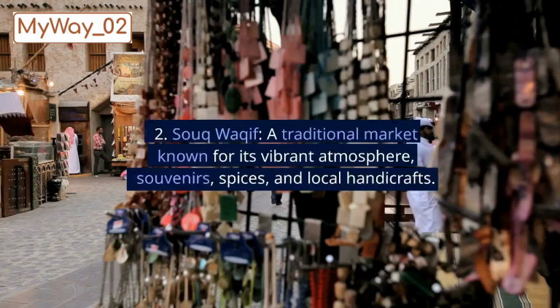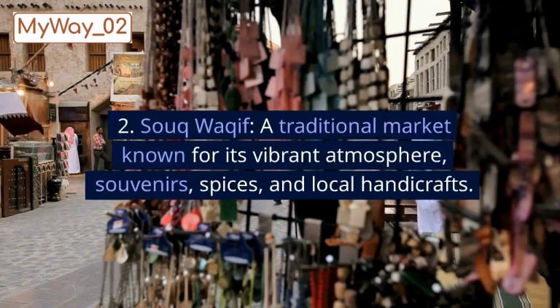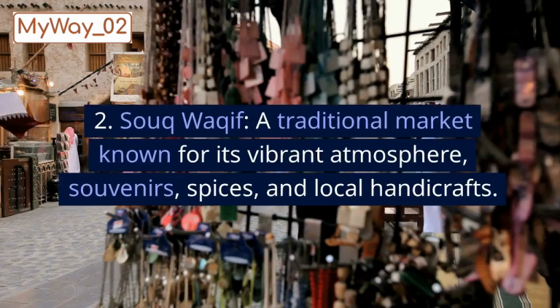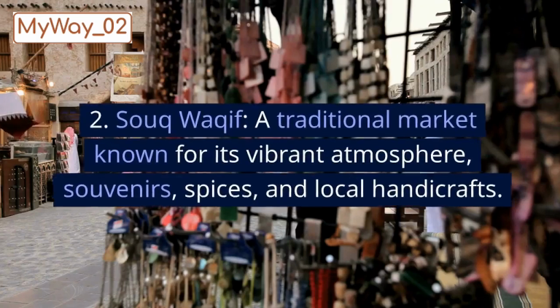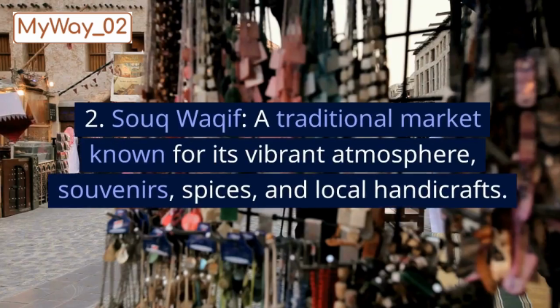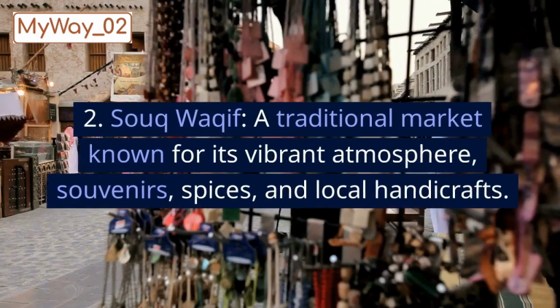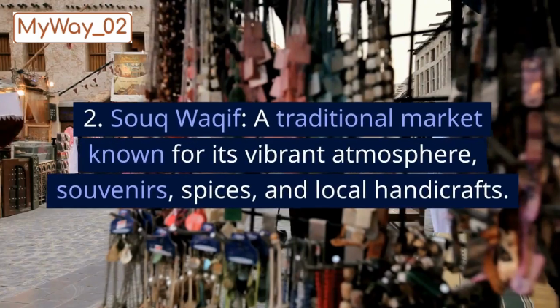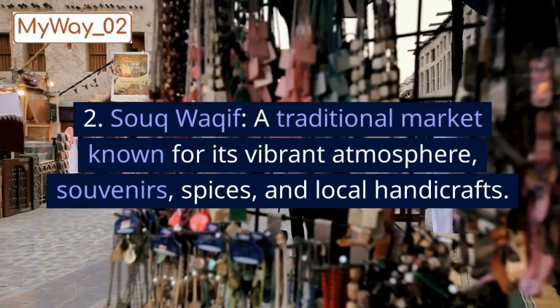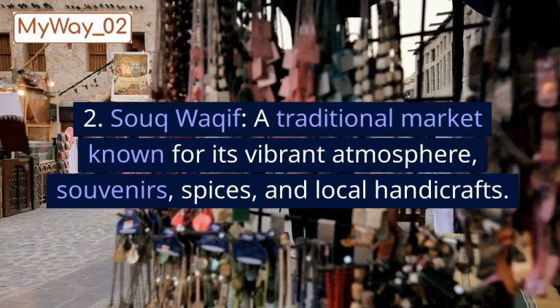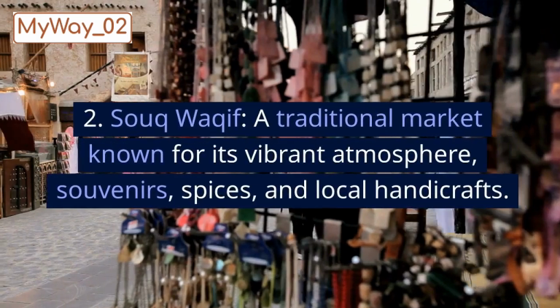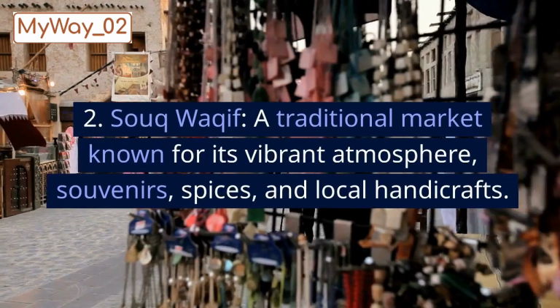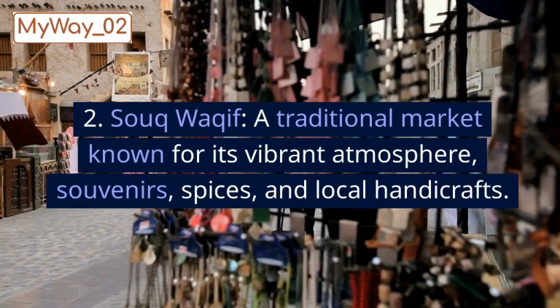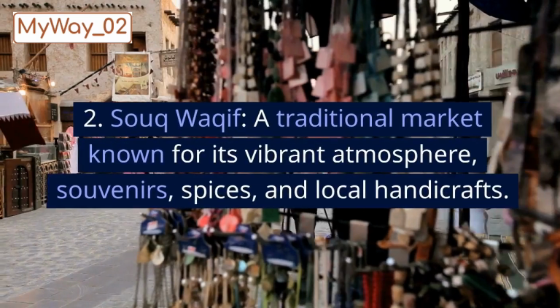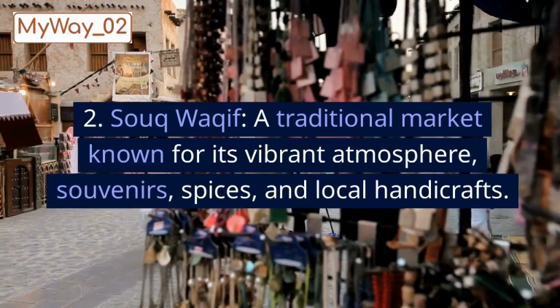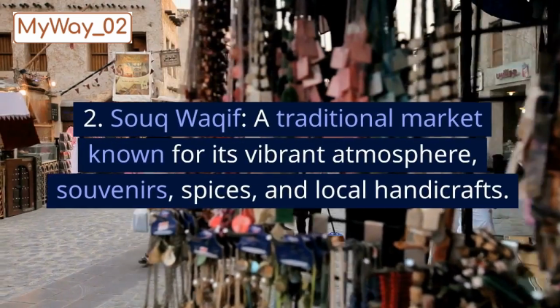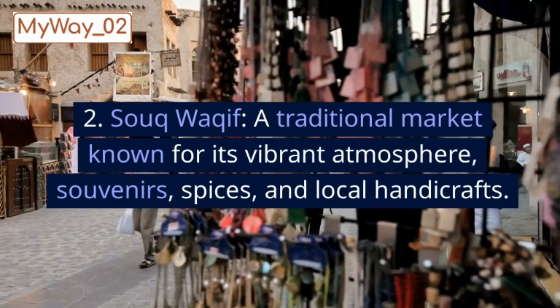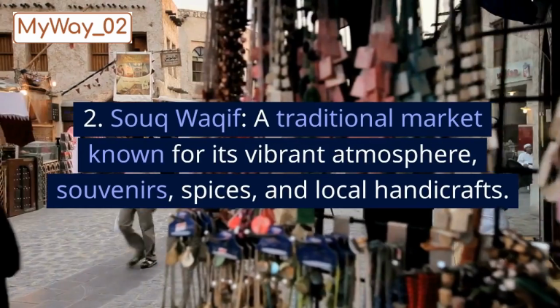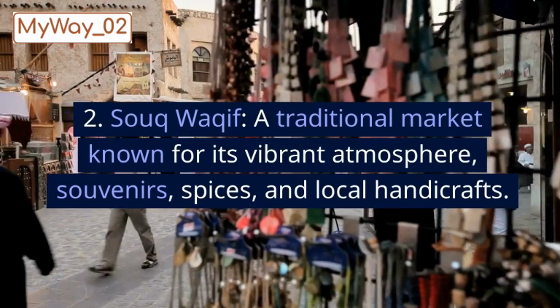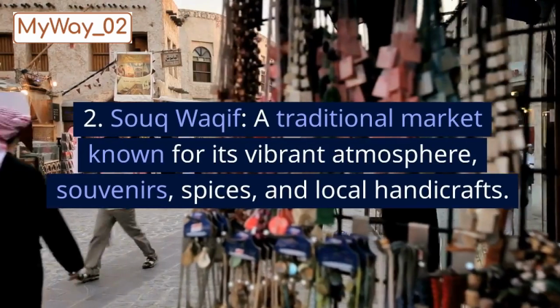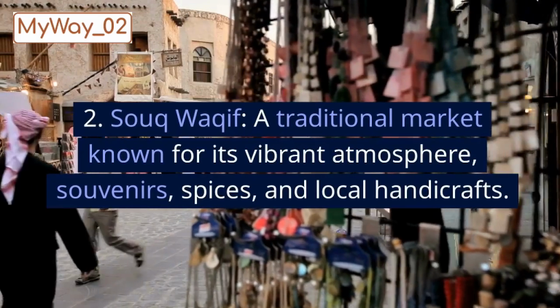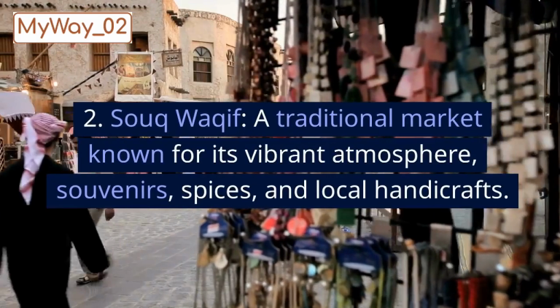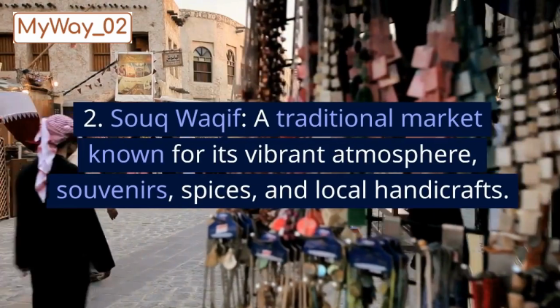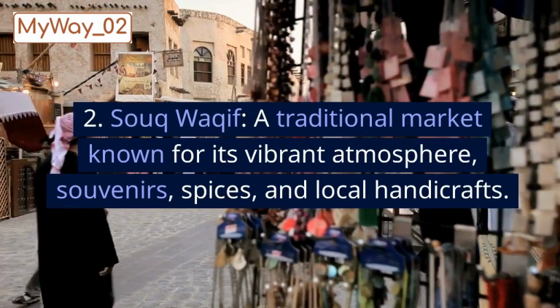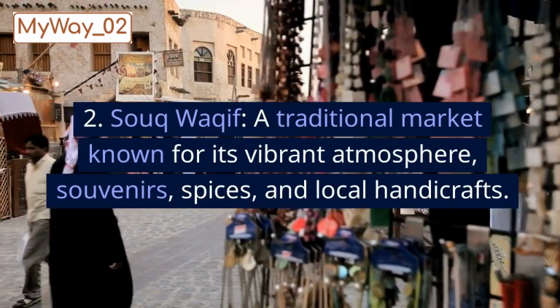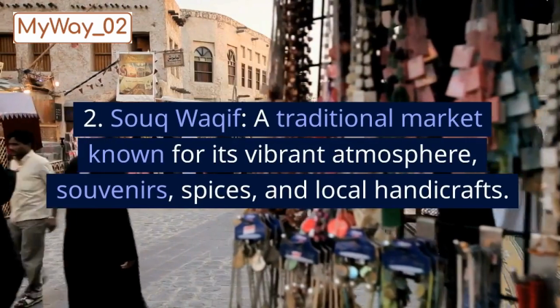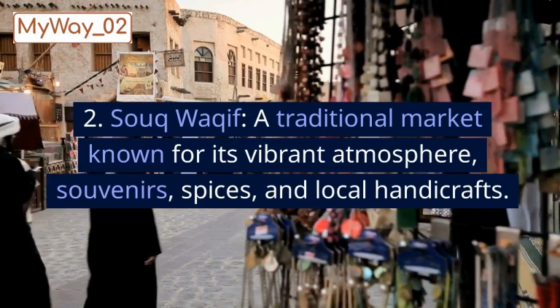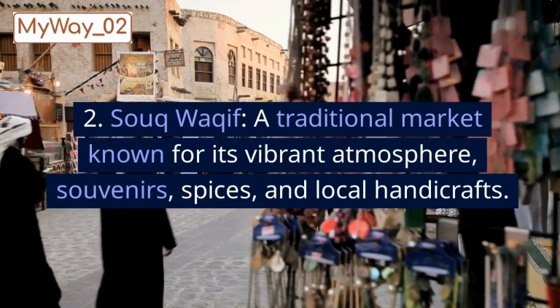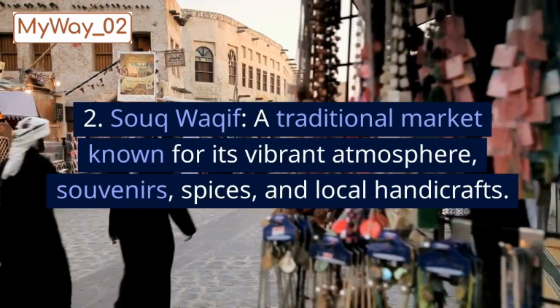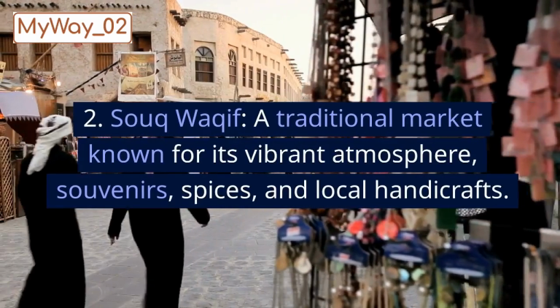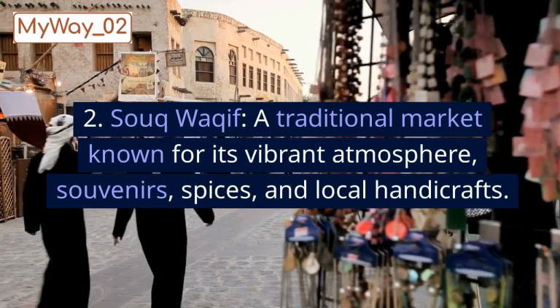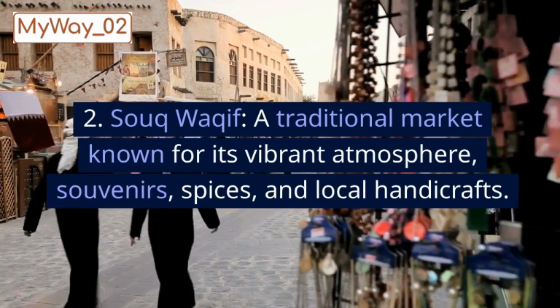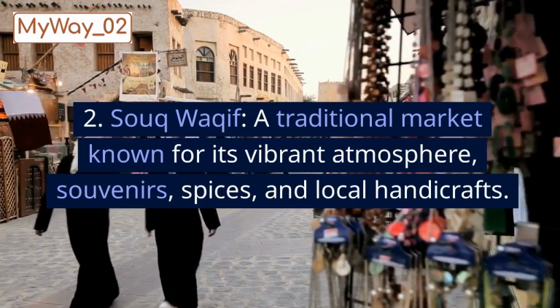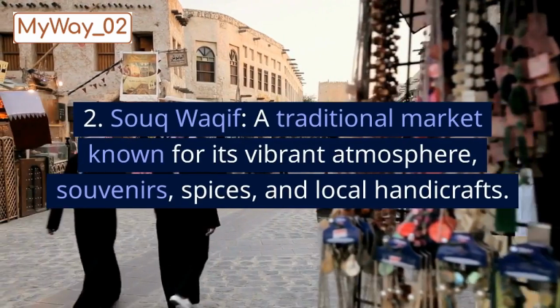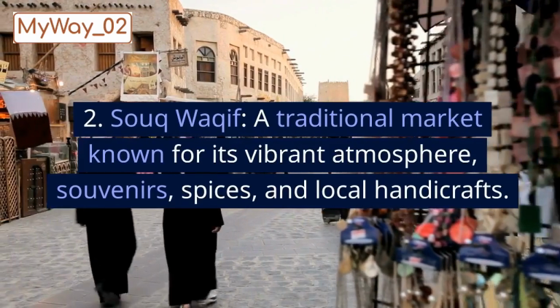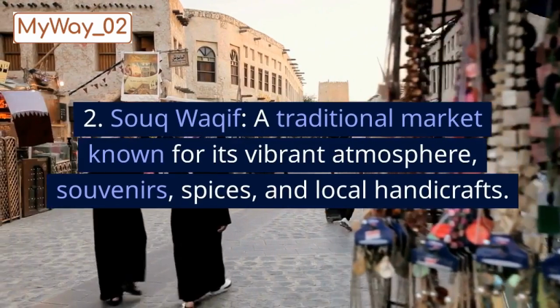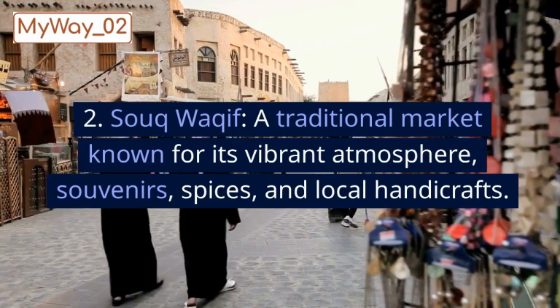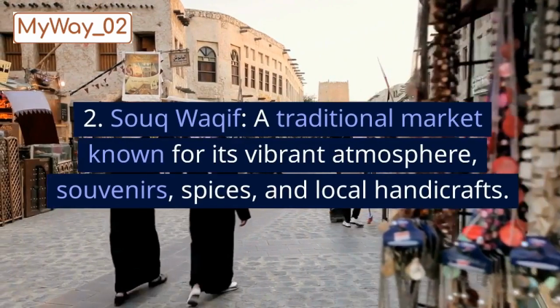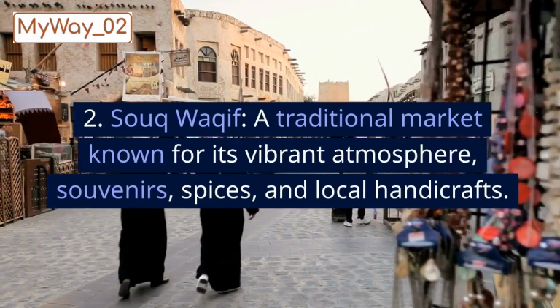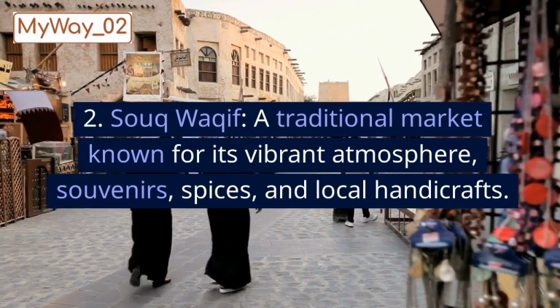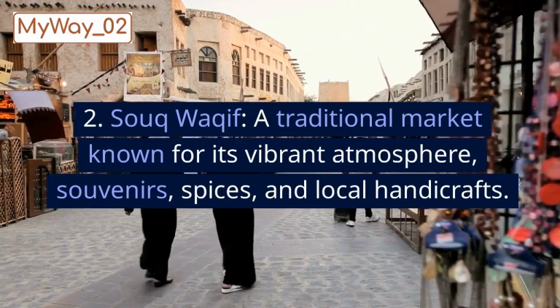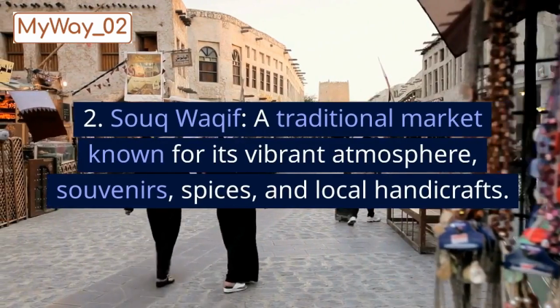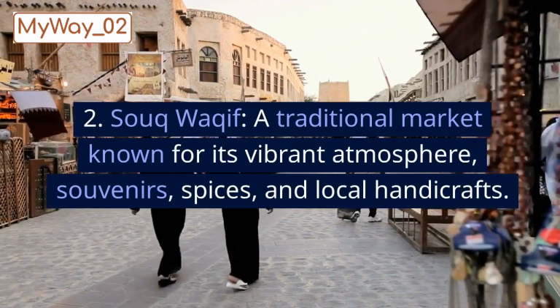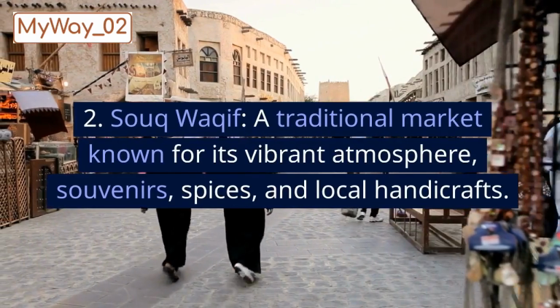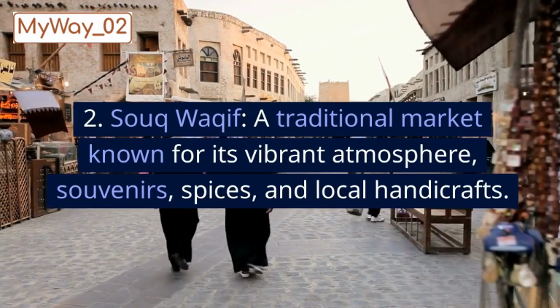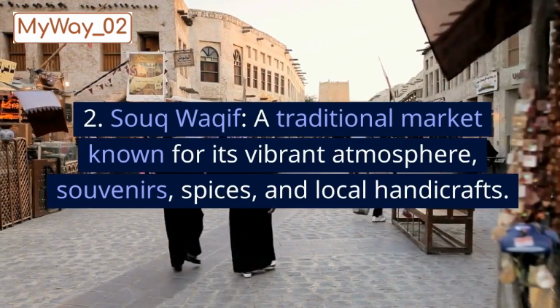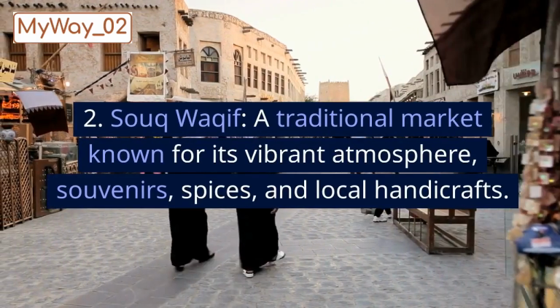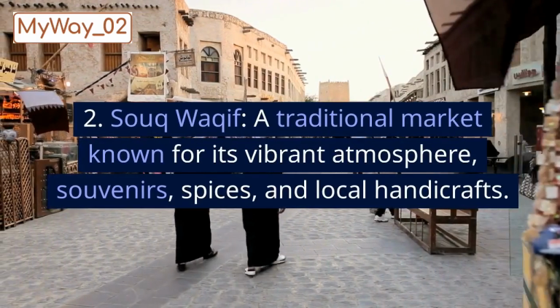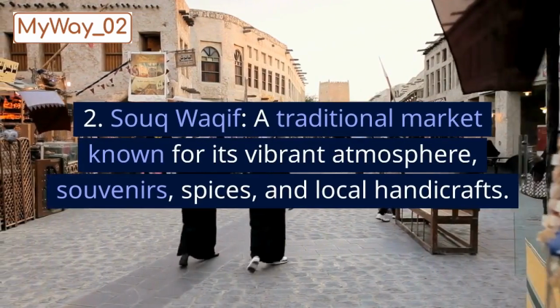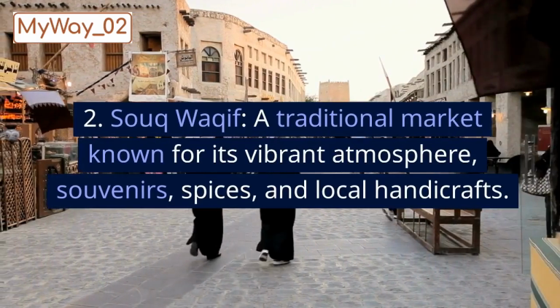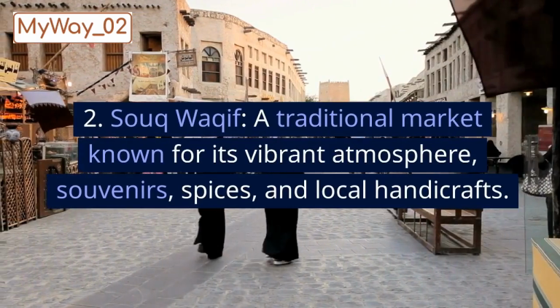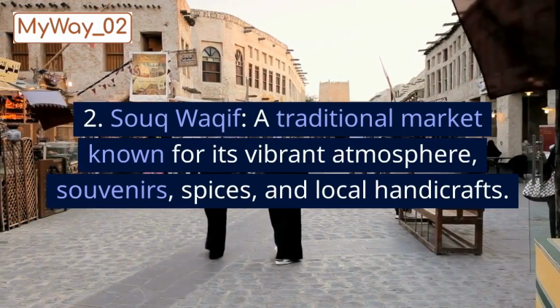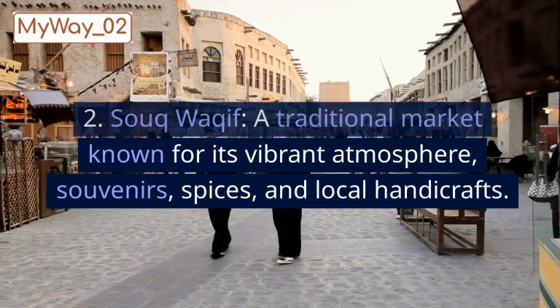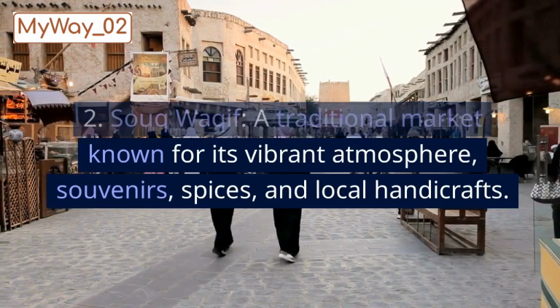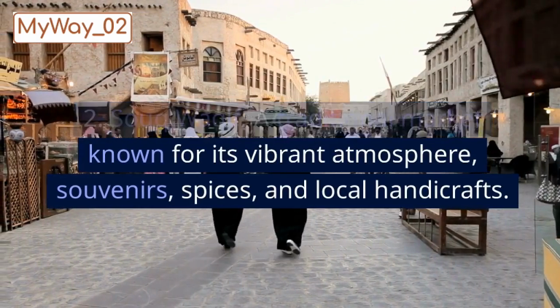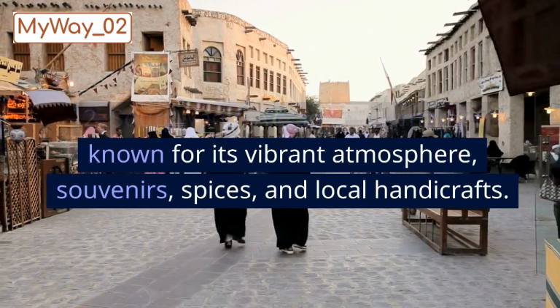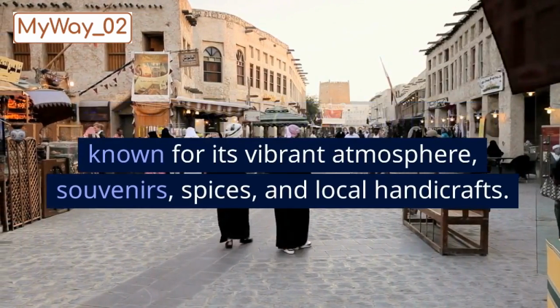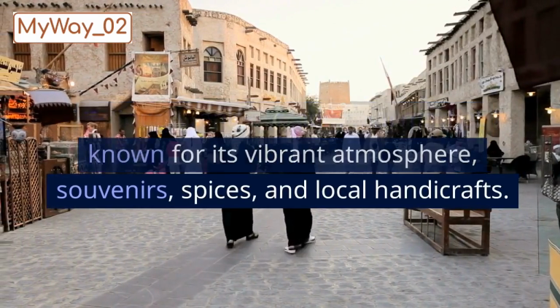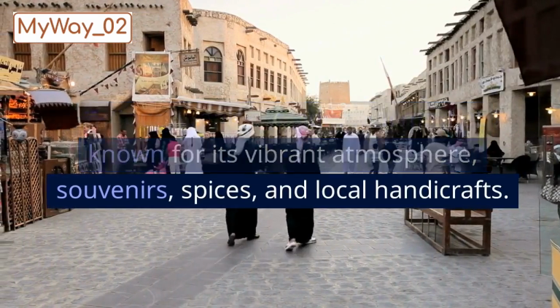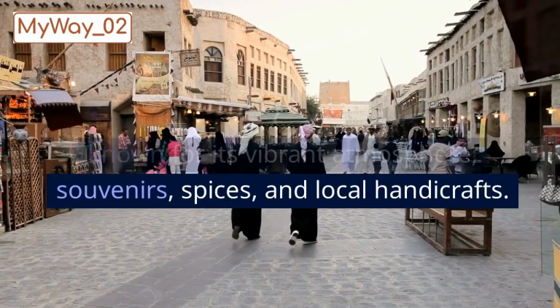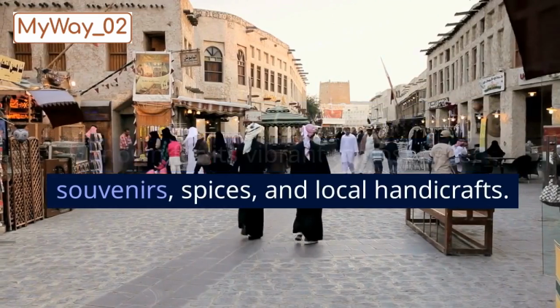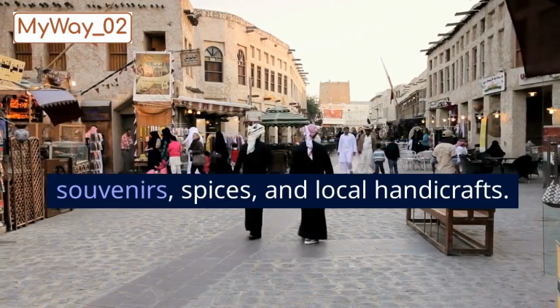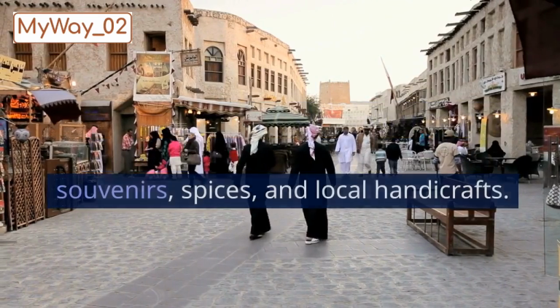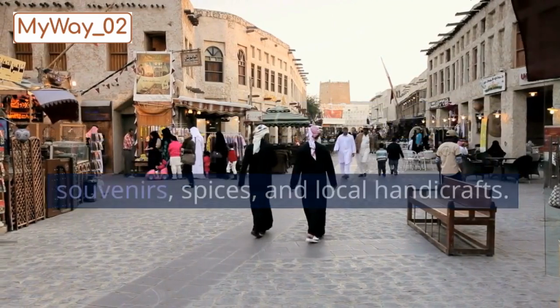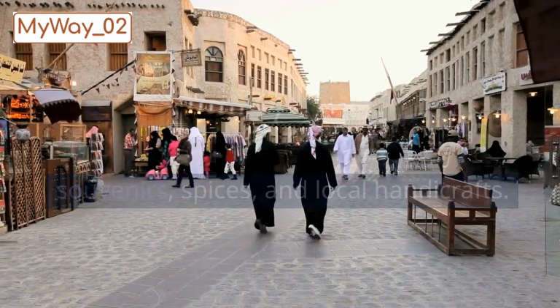2. Souq Waqif, a traditional market known for its vibrant atmosphere, souvenirs, spices, and local handicrafts.